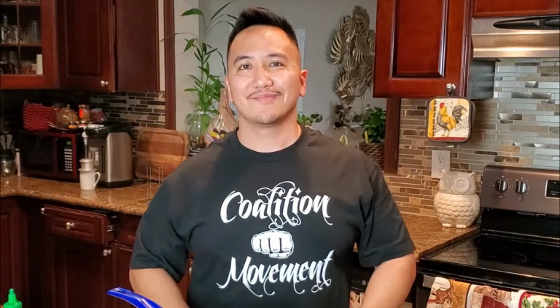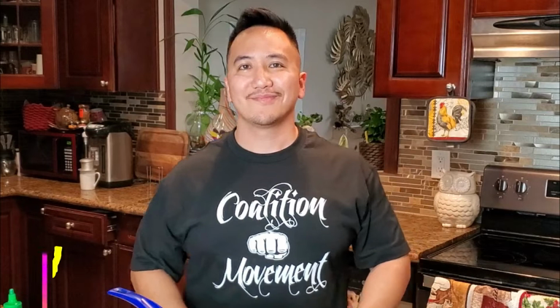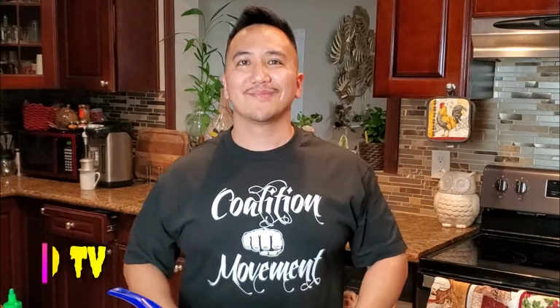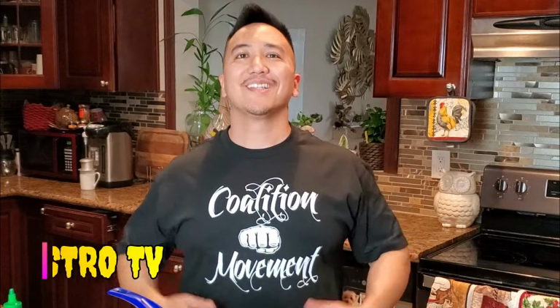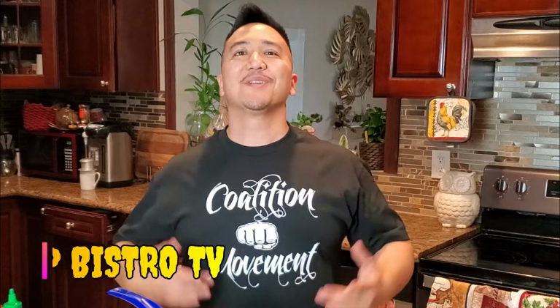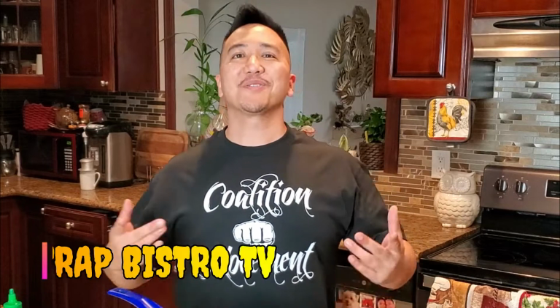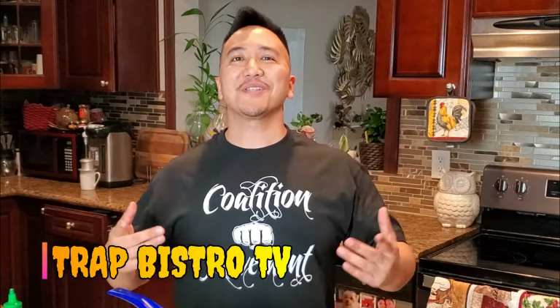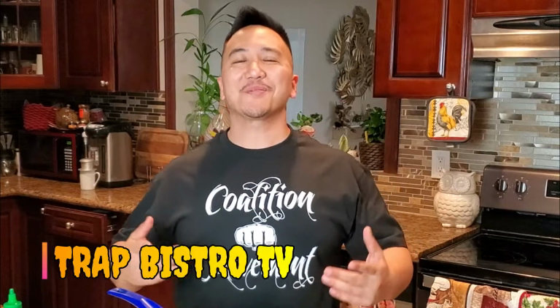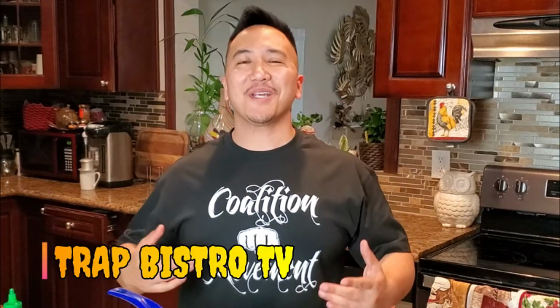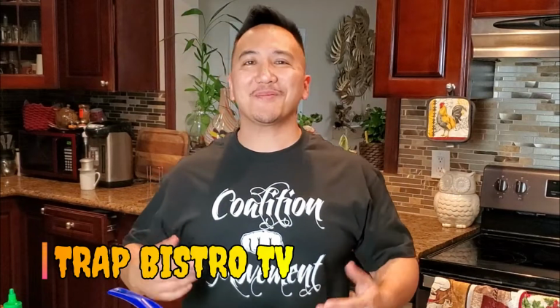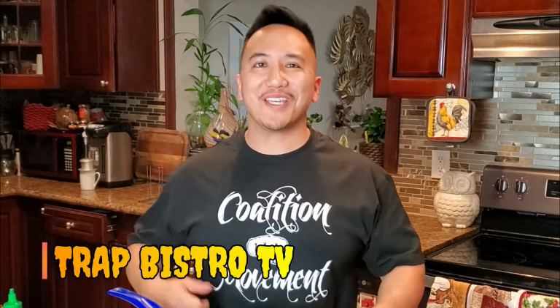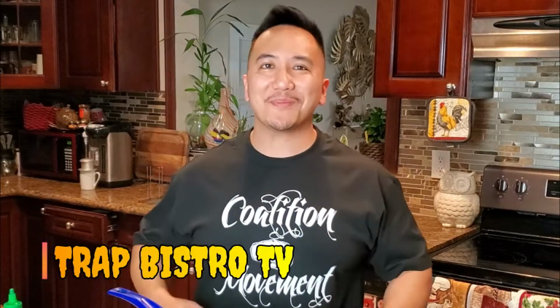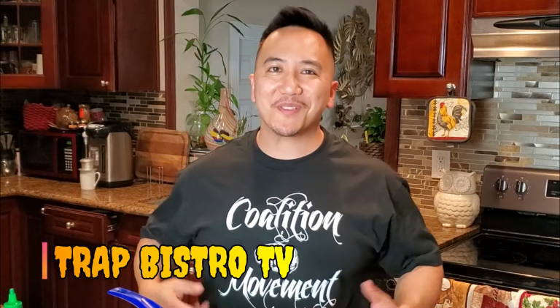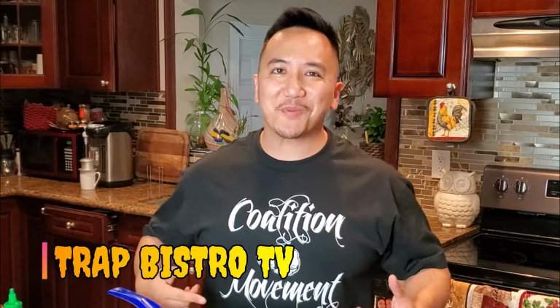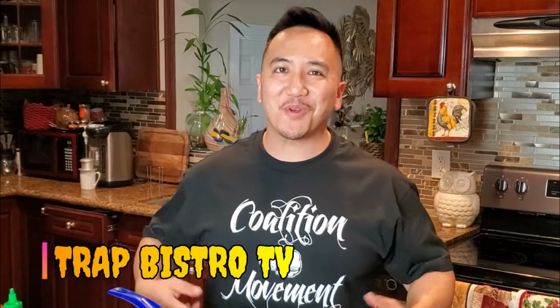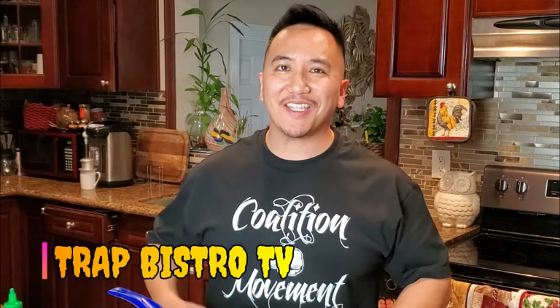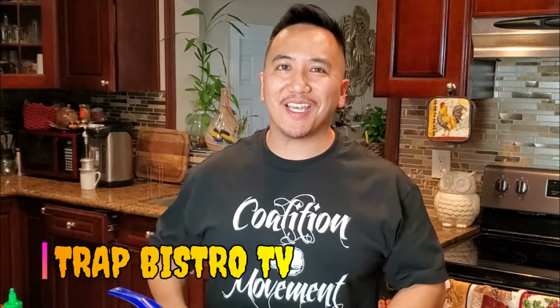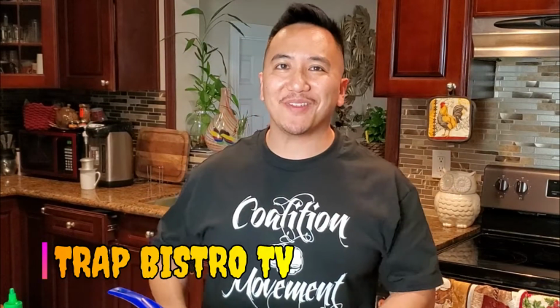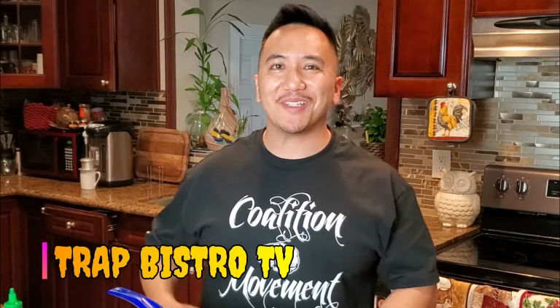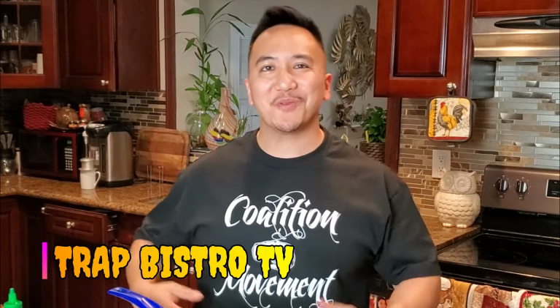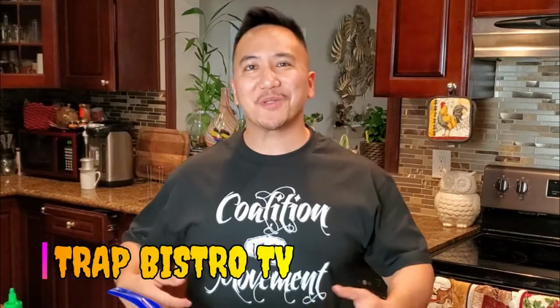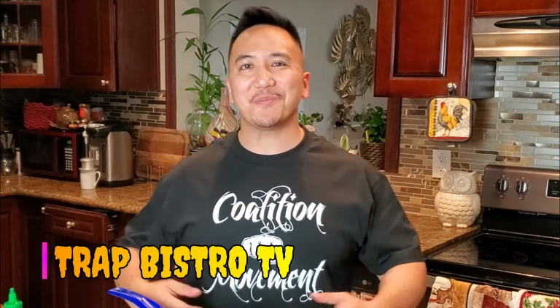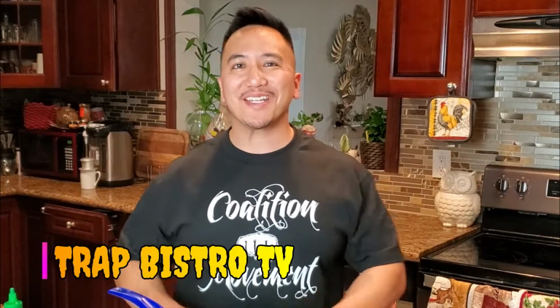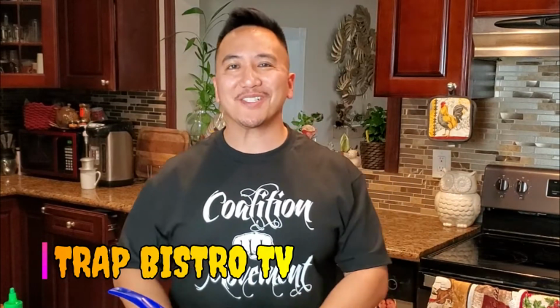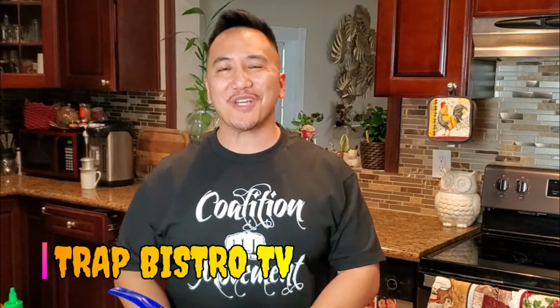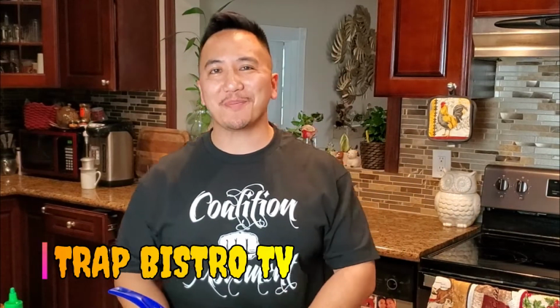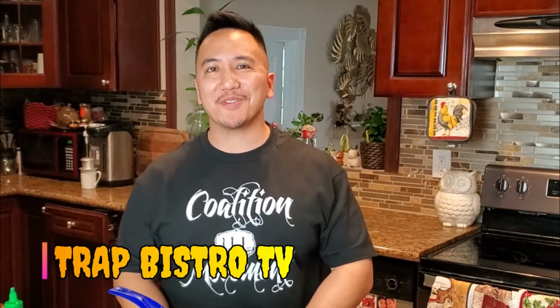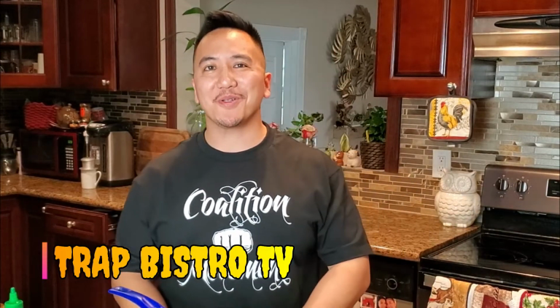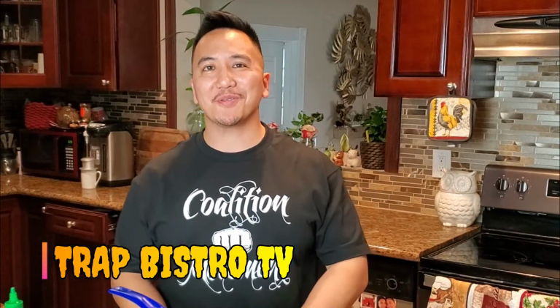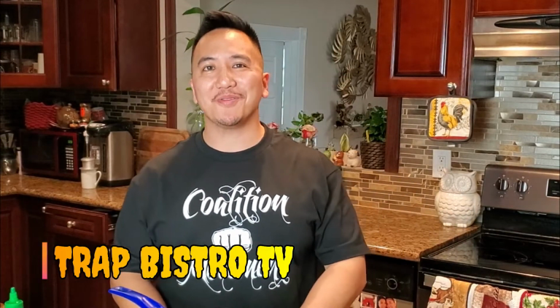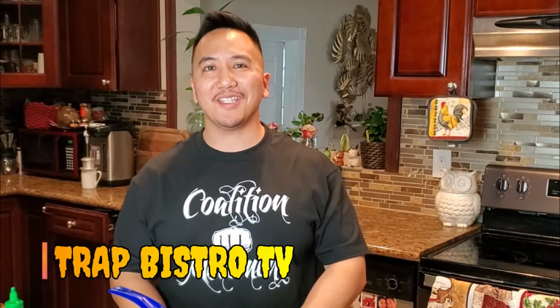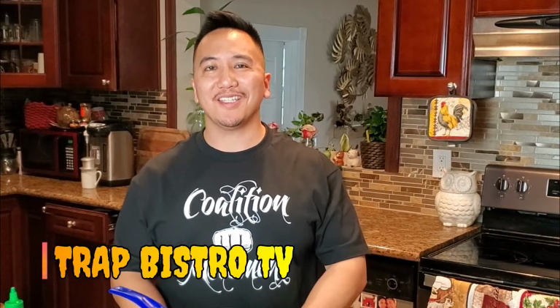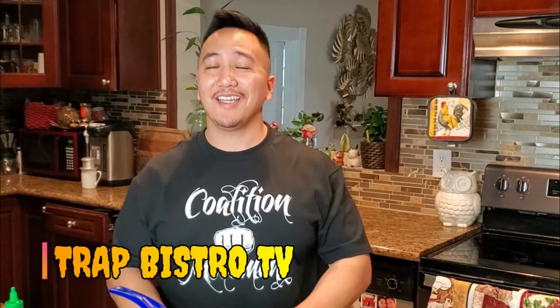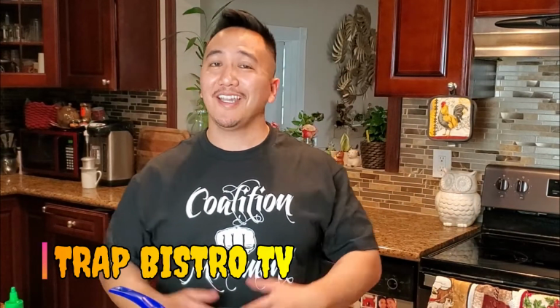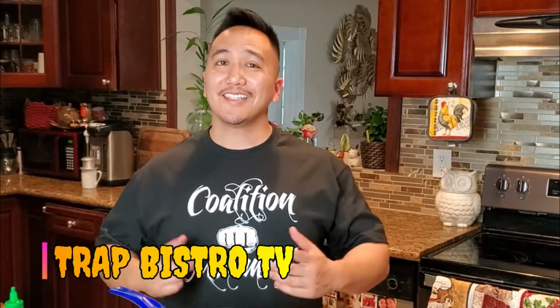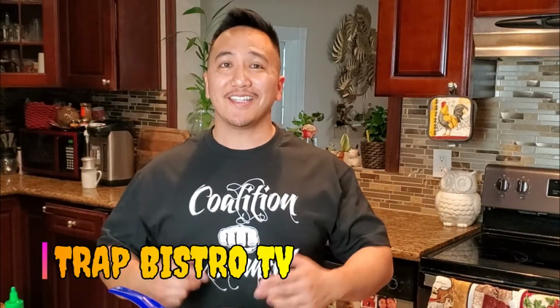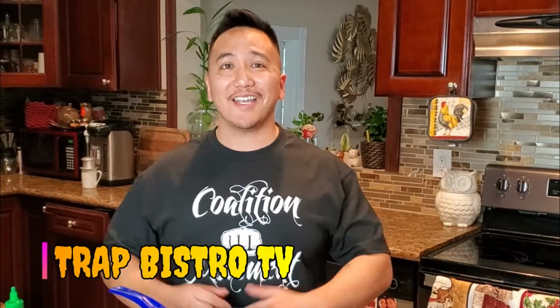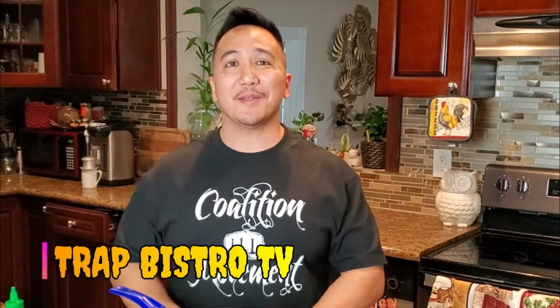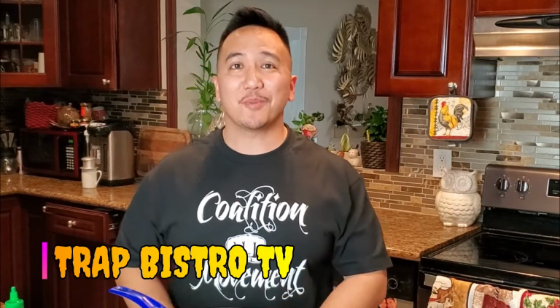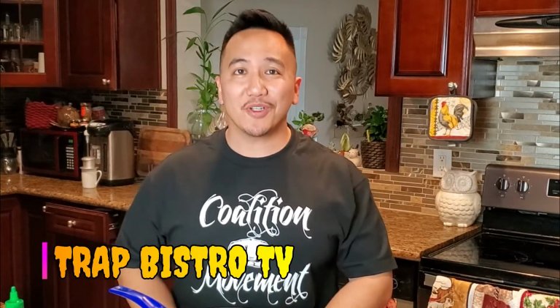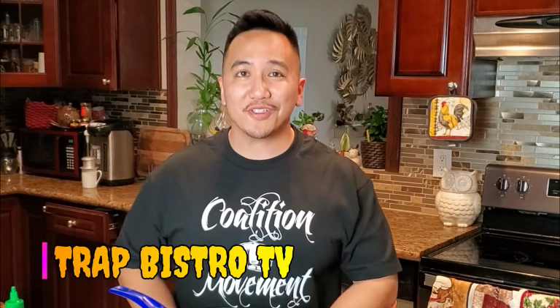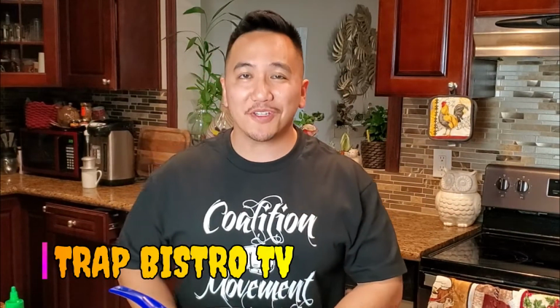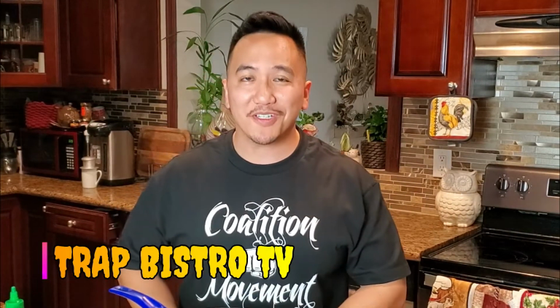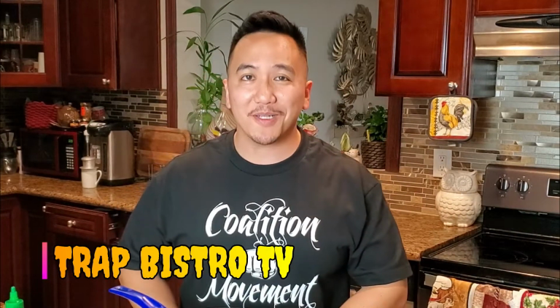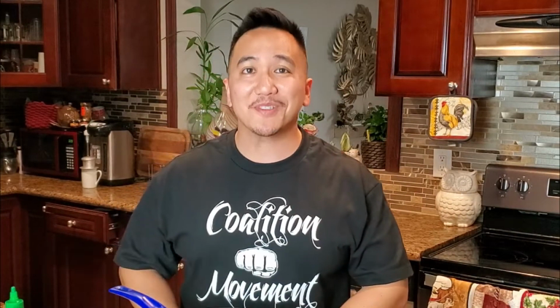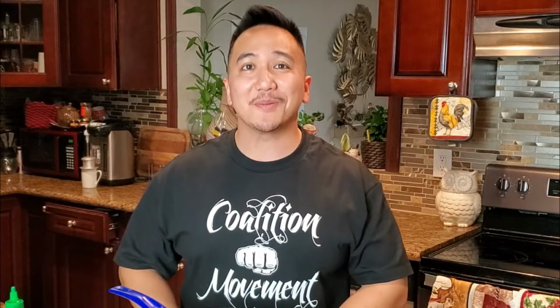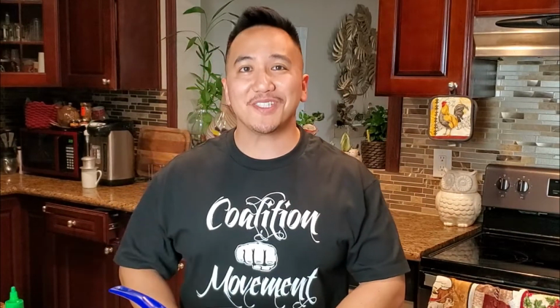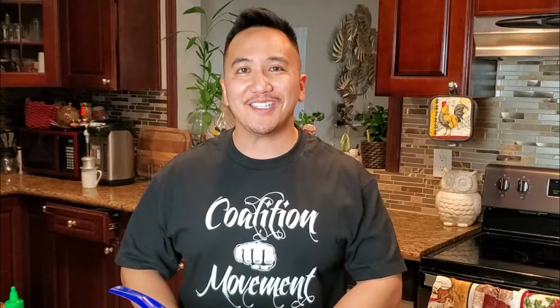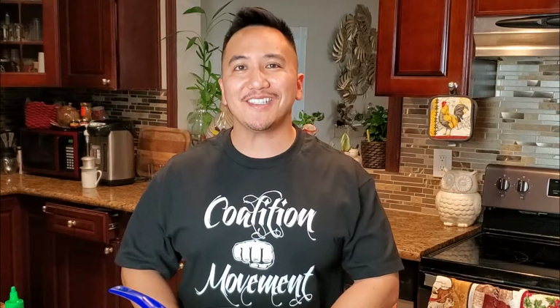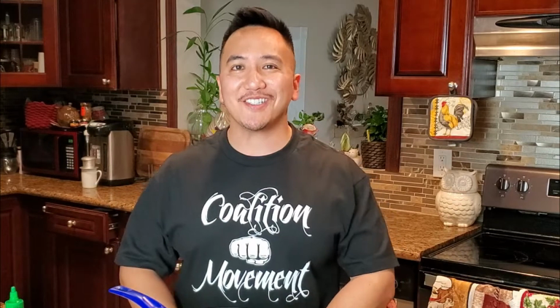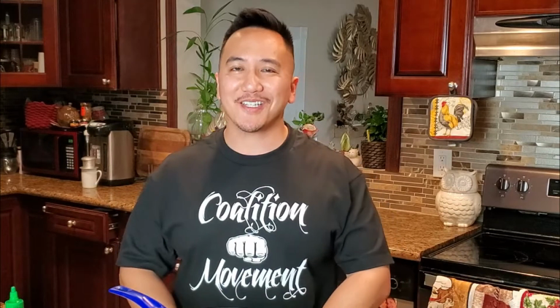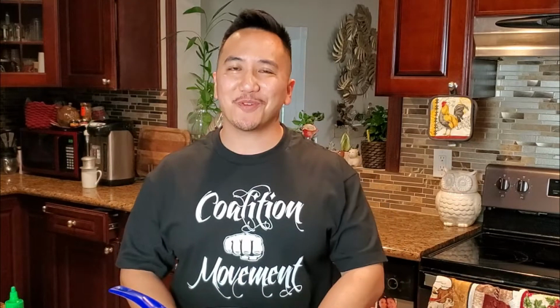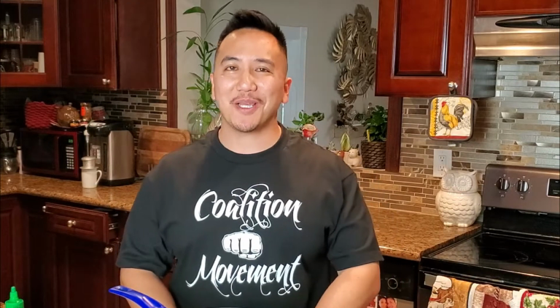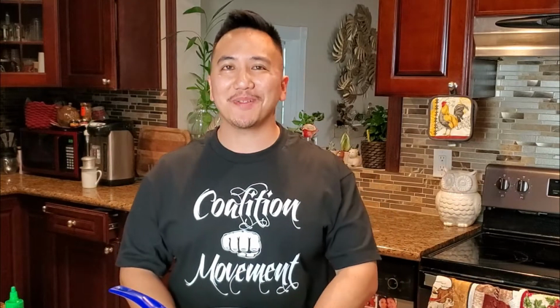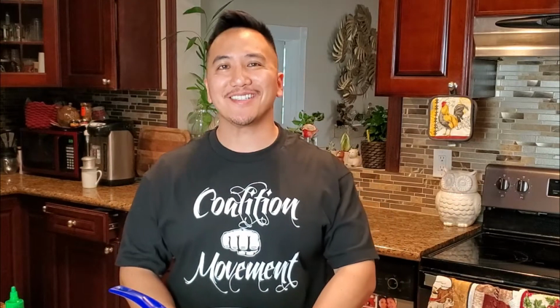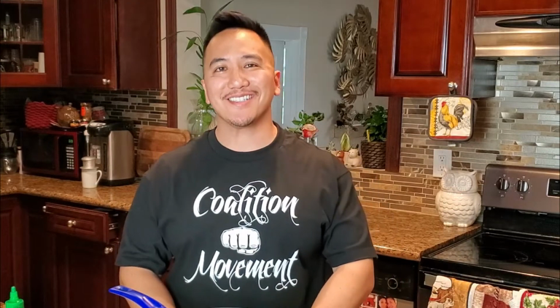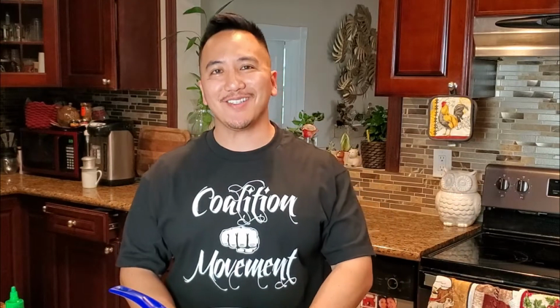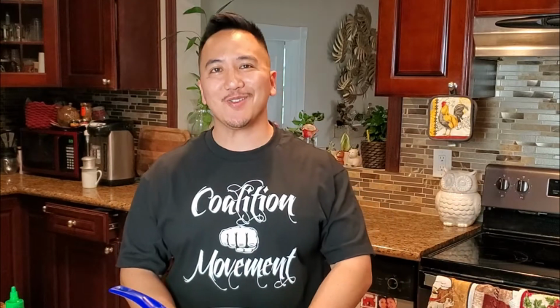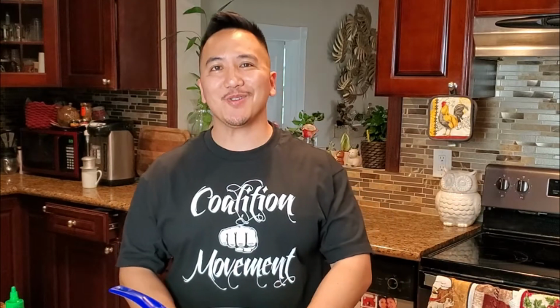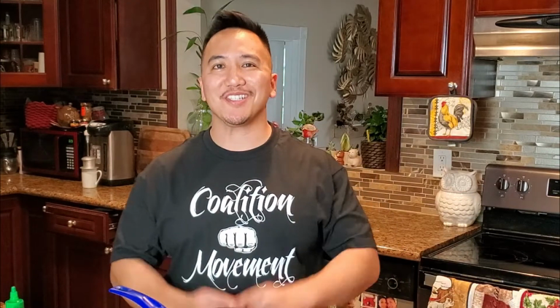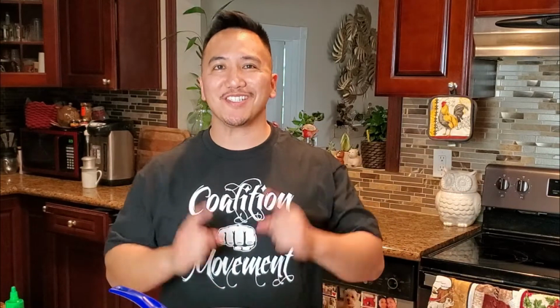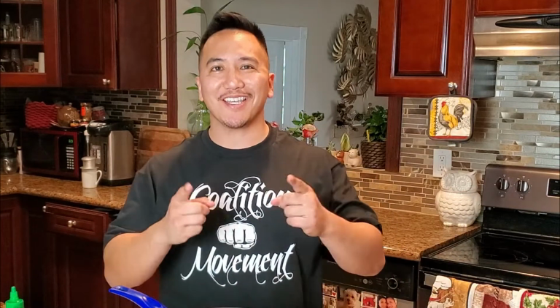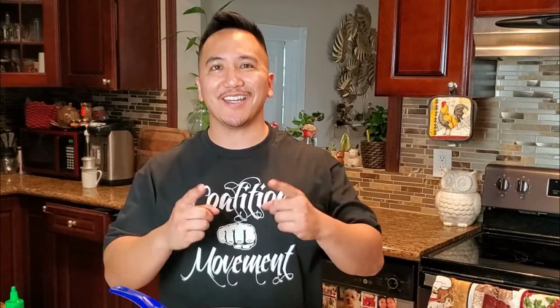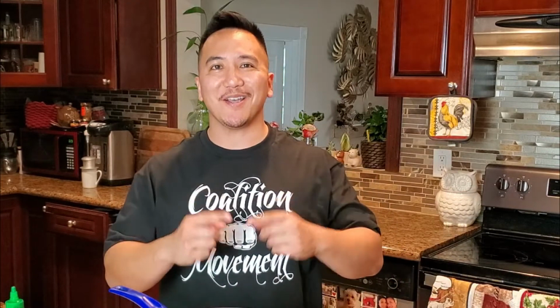What's up Trap Fam? It's your boy Kevin. Welcome back to Trap History on TV. Today your boy's cooking up some cheesy chicken ramen. Stay tuned and check it out.